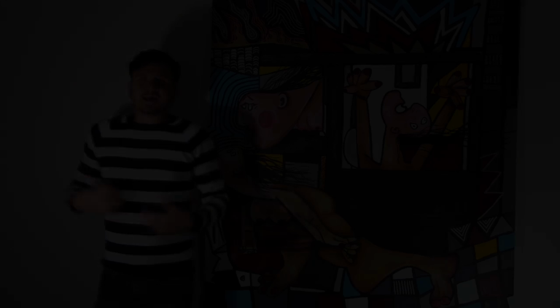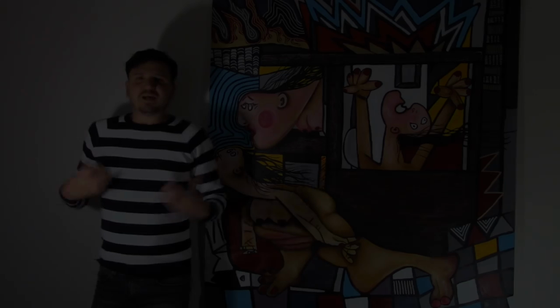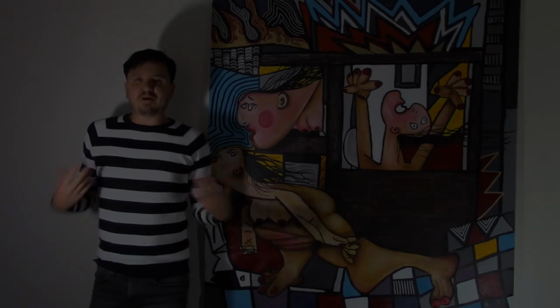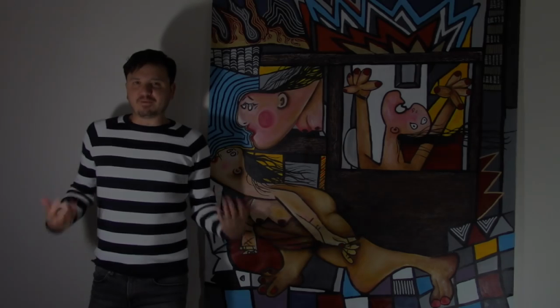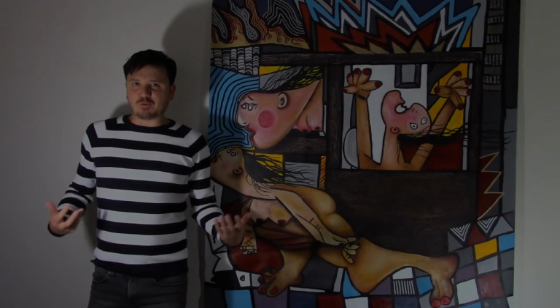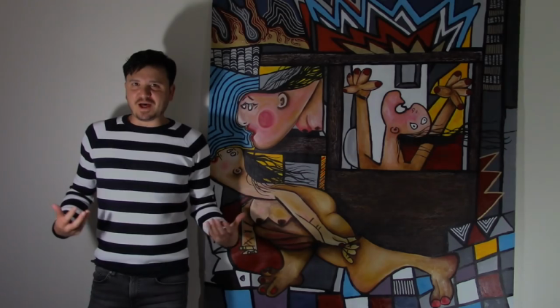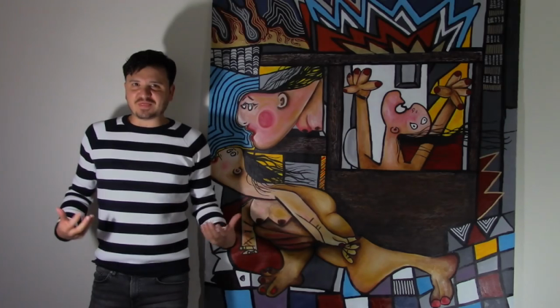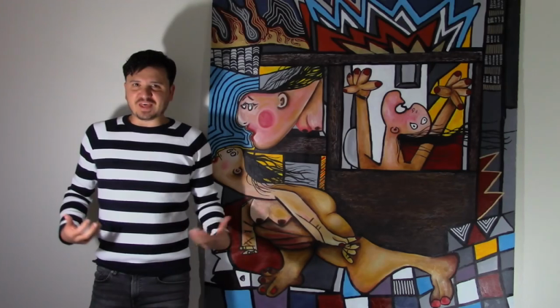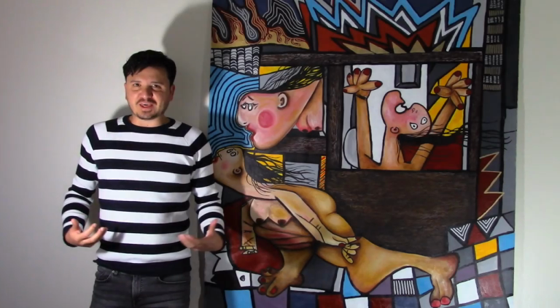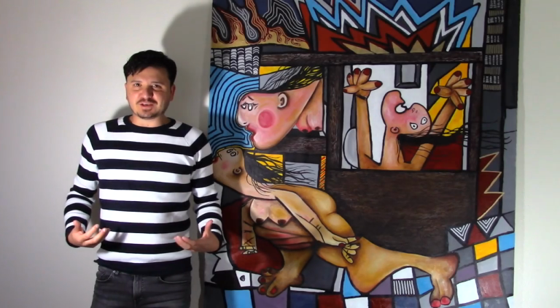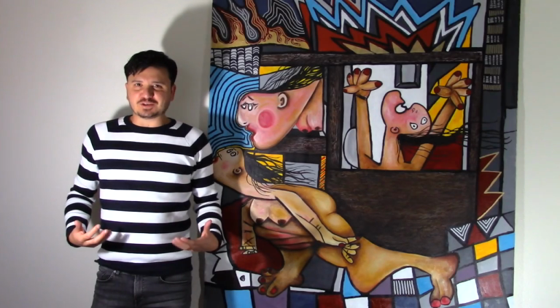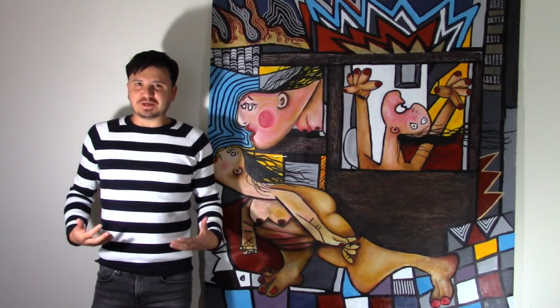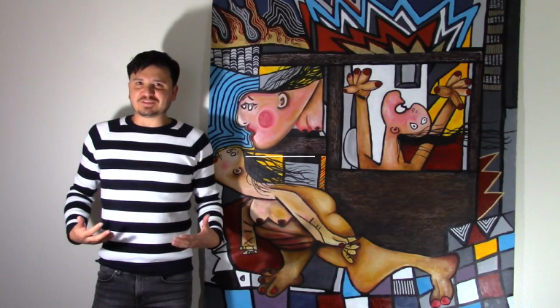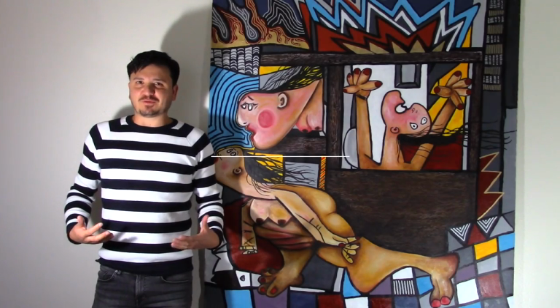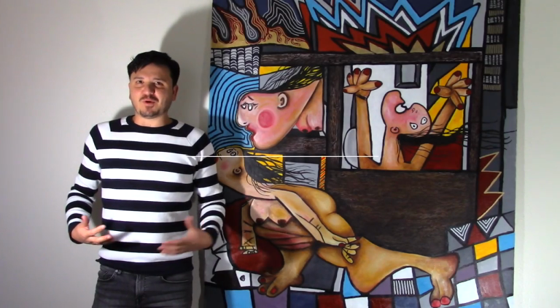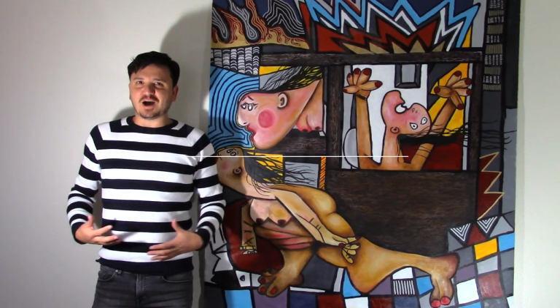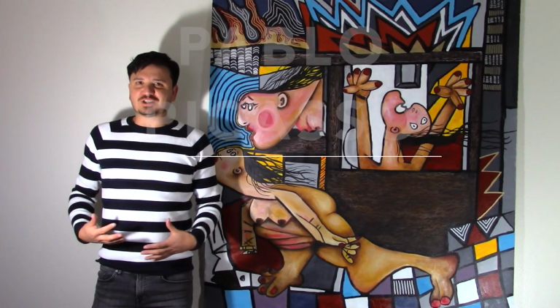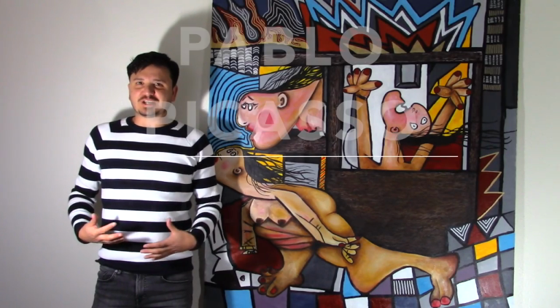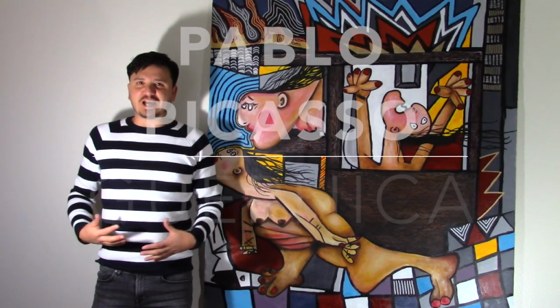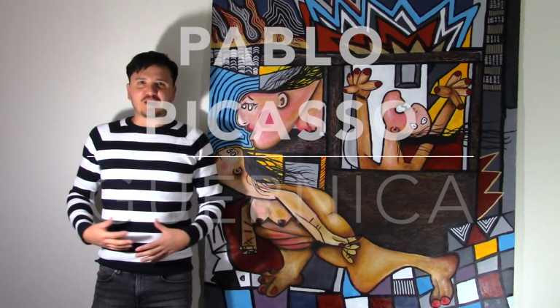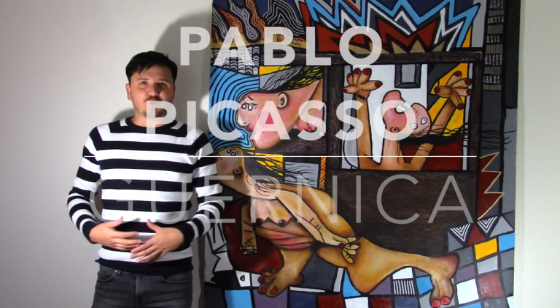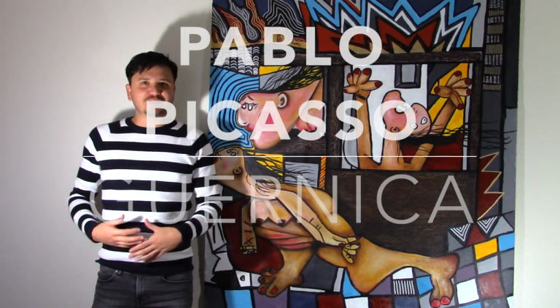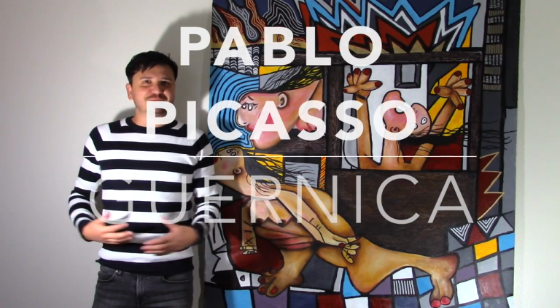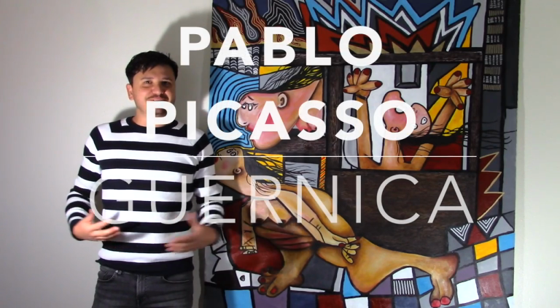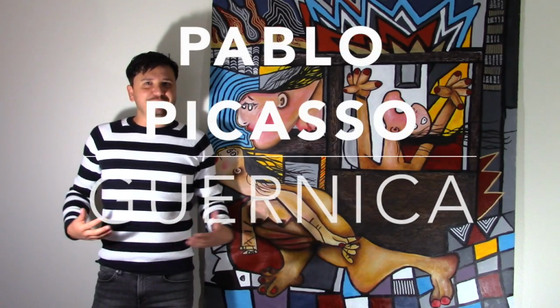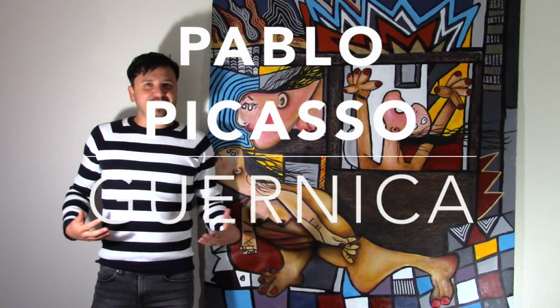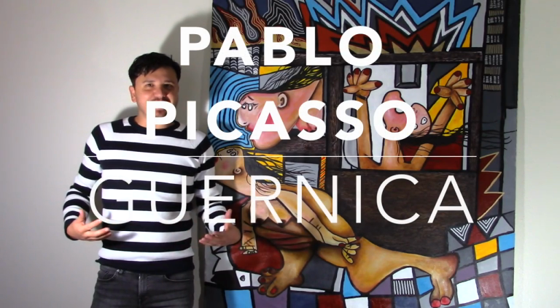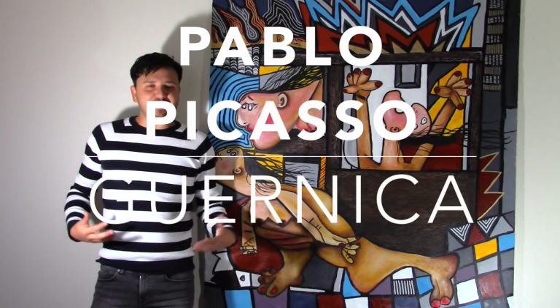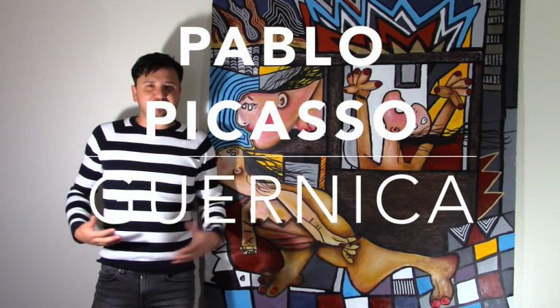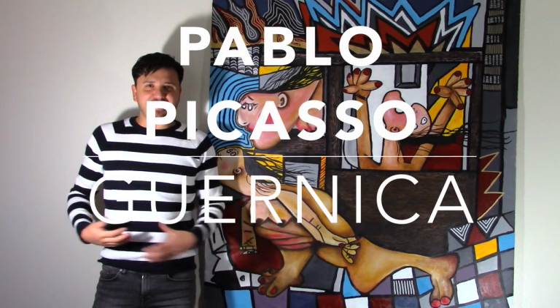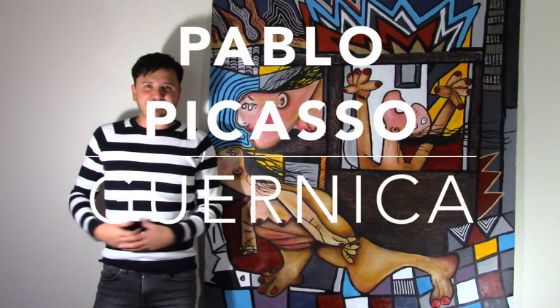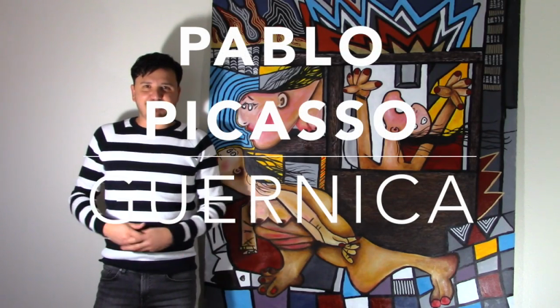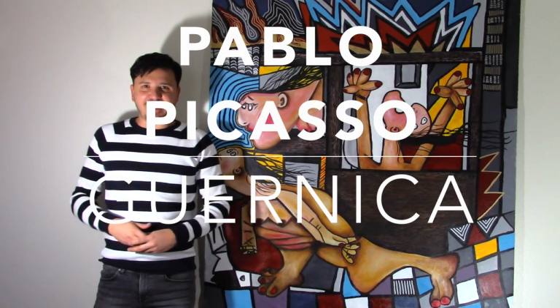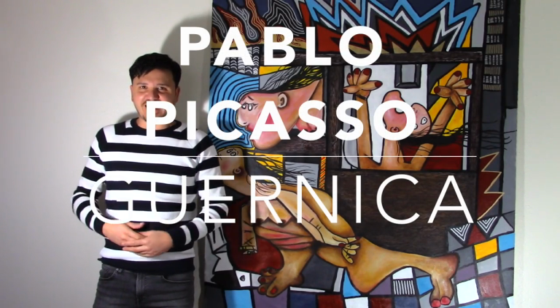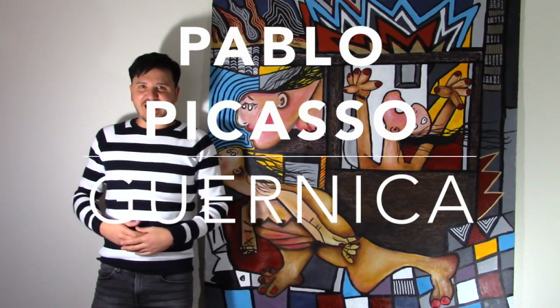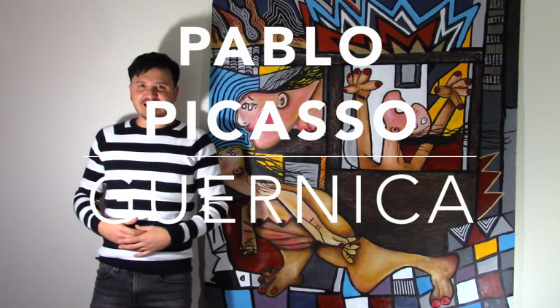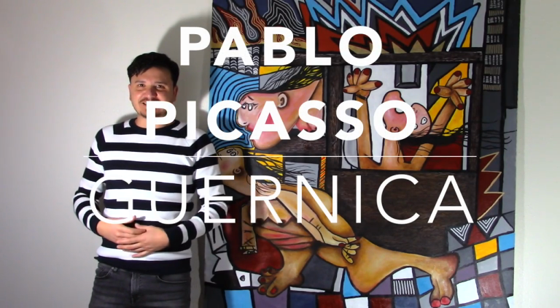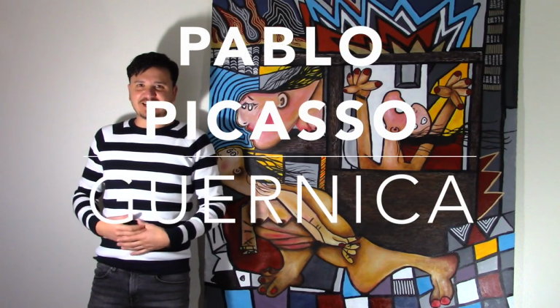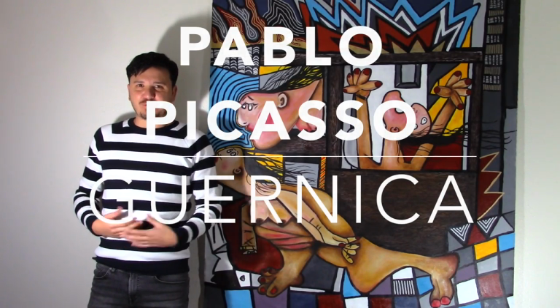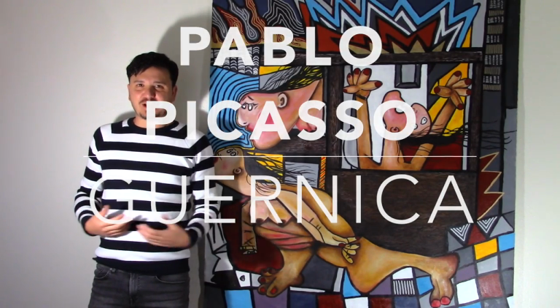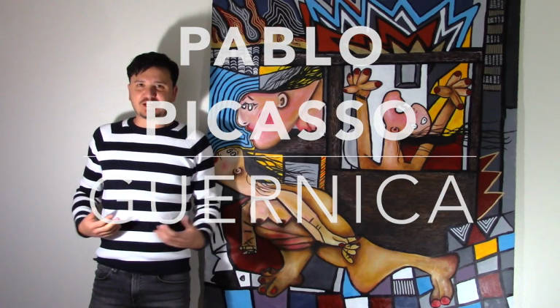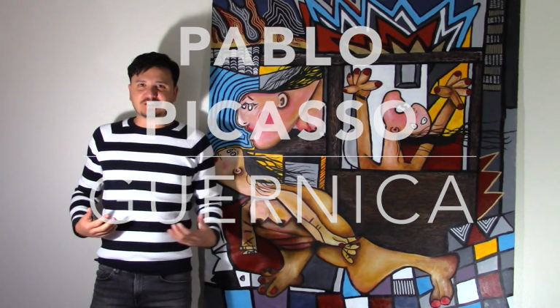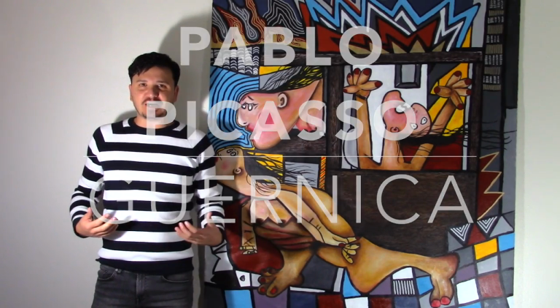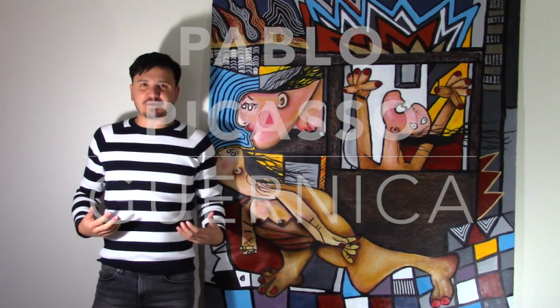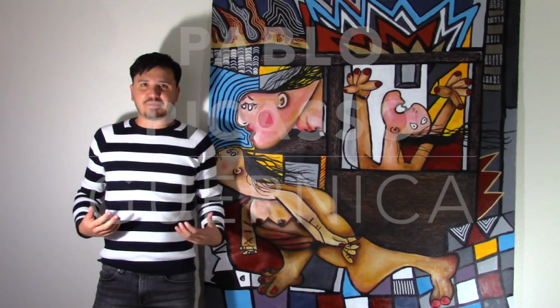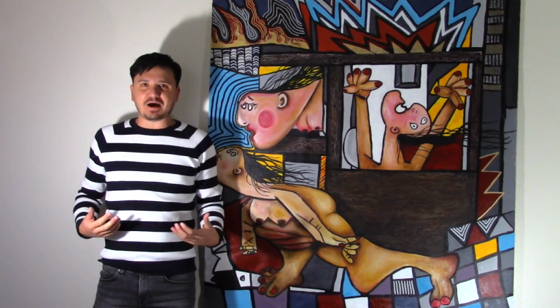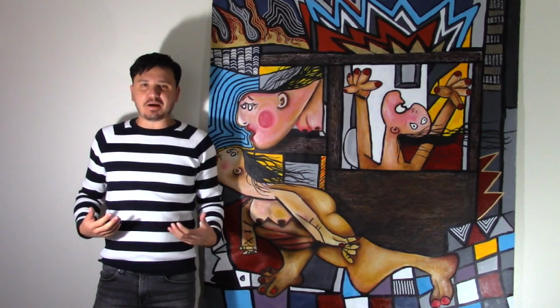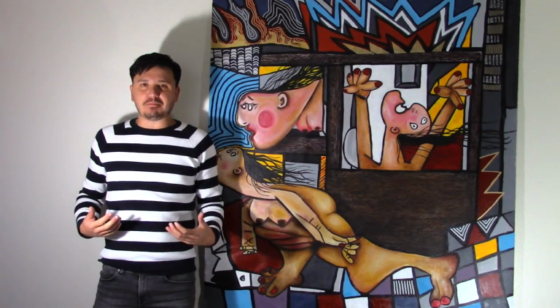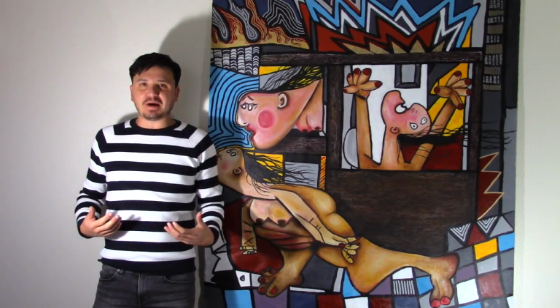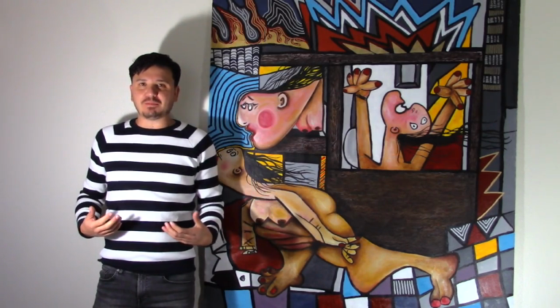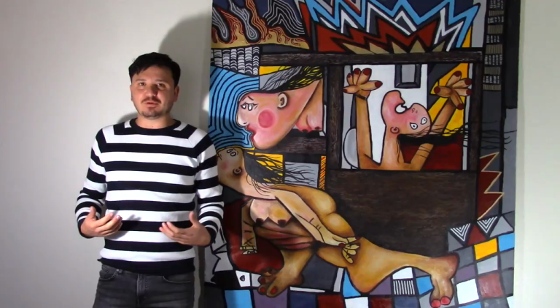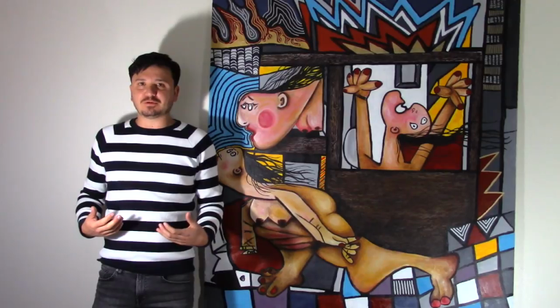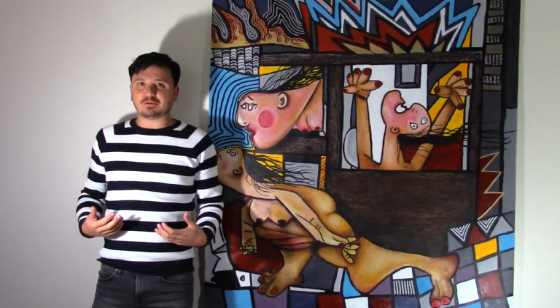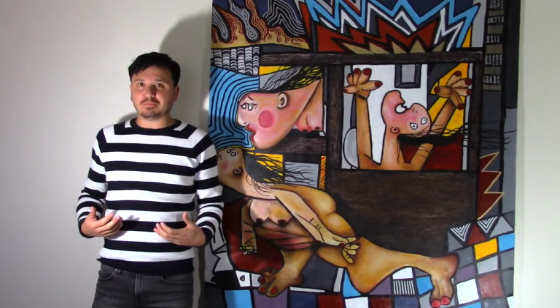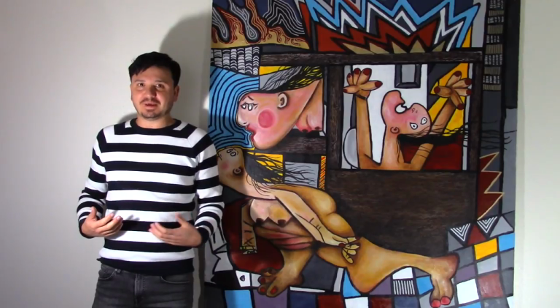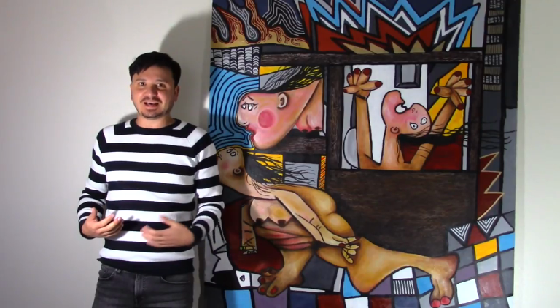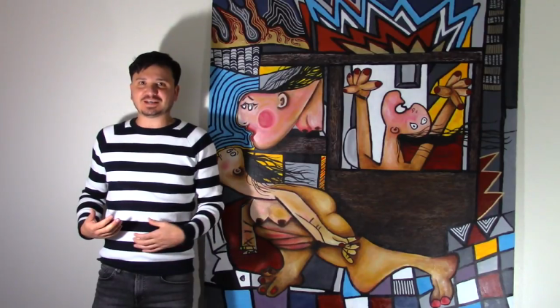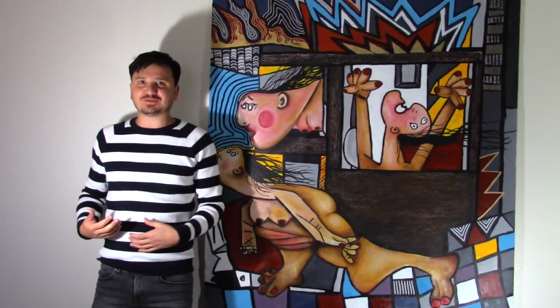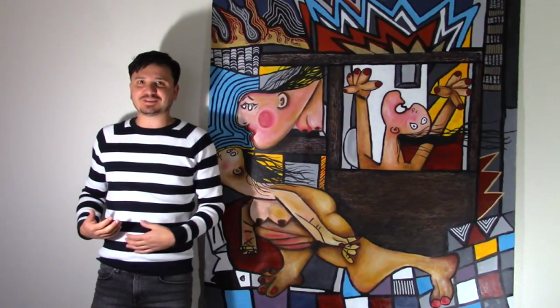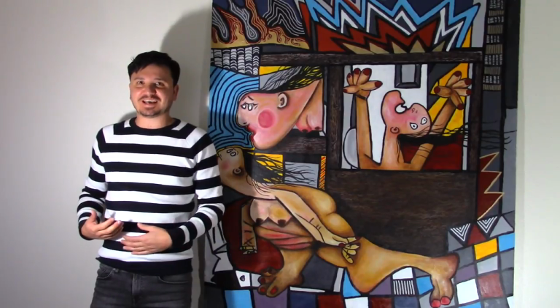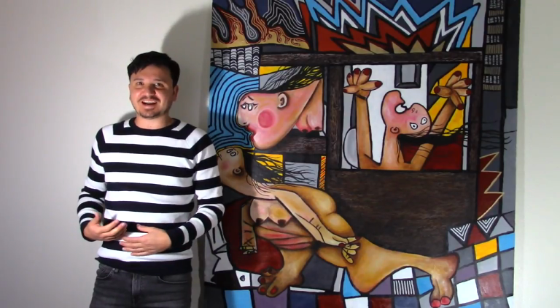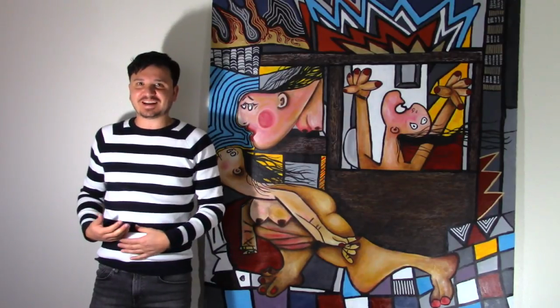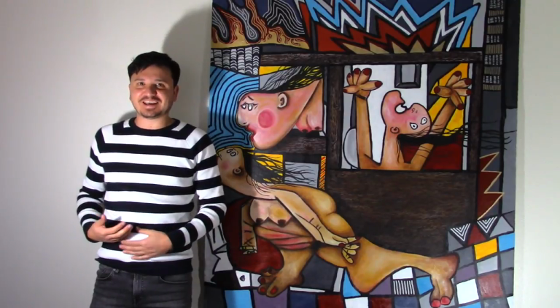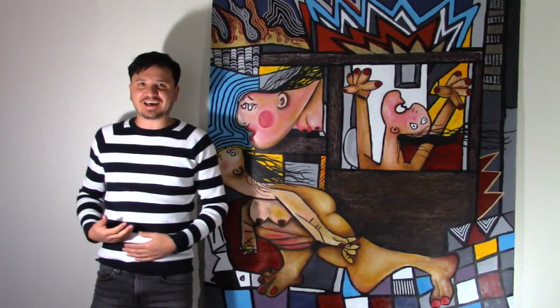Hello everyone, thank you so much for watching. I know it's been a minute, but I'm back, and today we're going to talk about Pablo Picasso's Guernica.